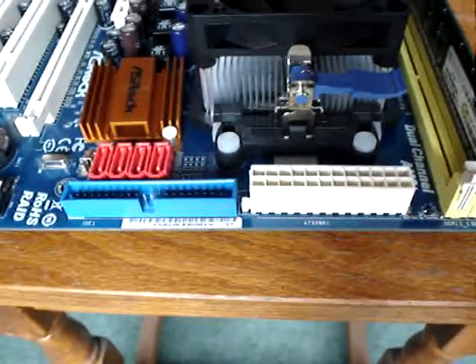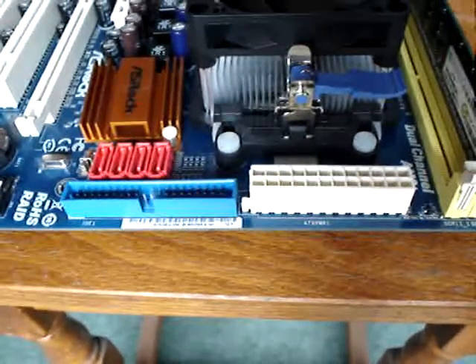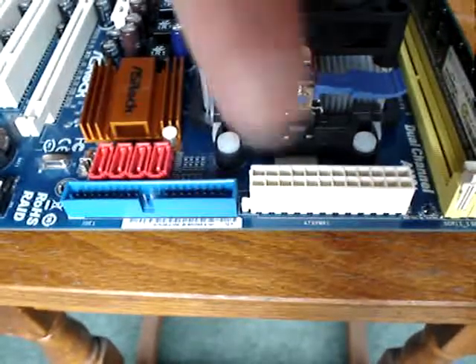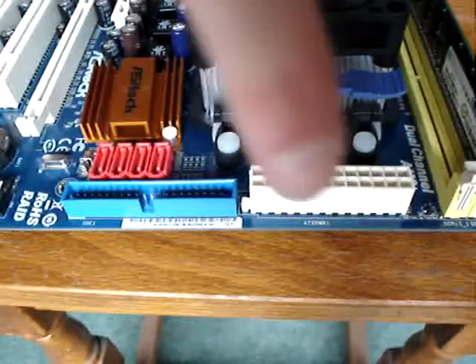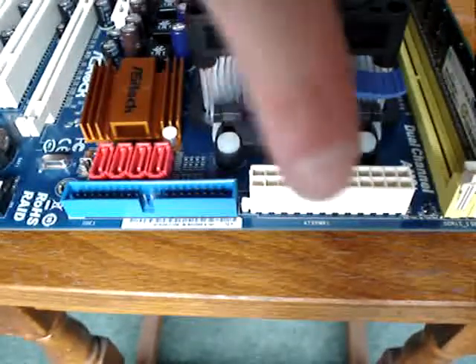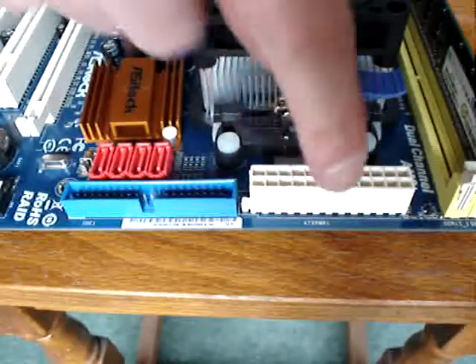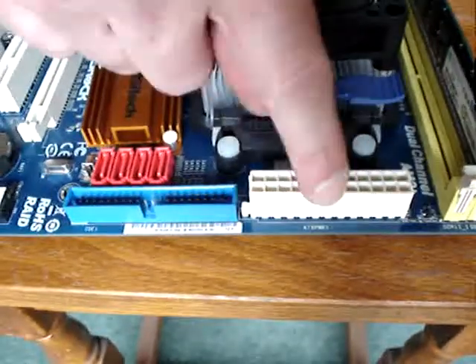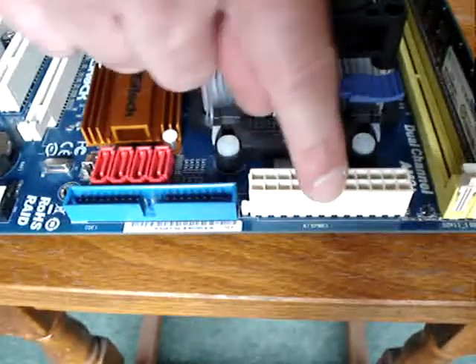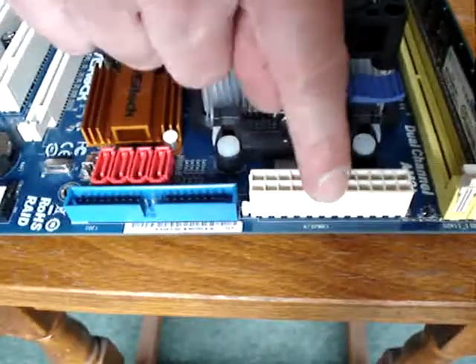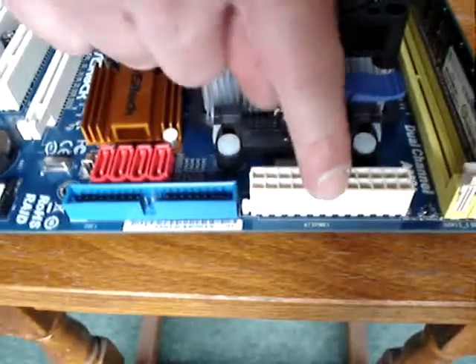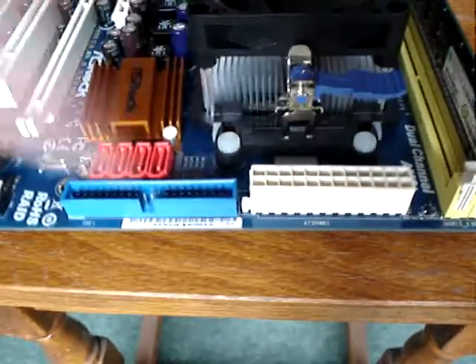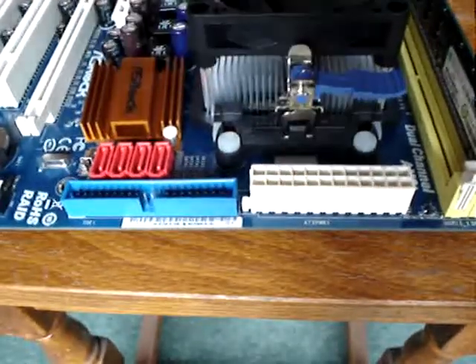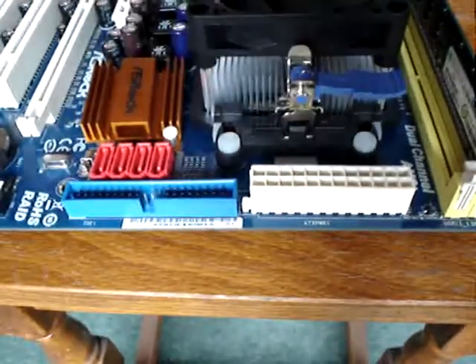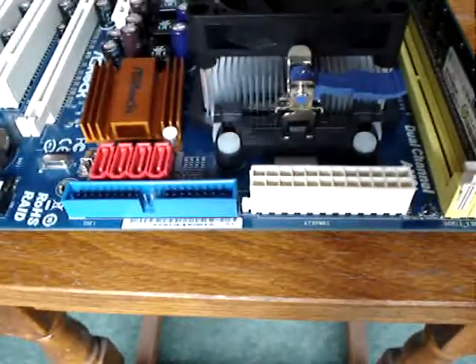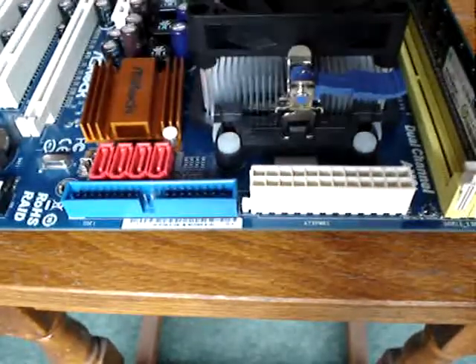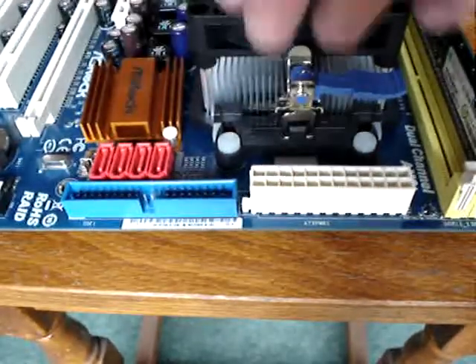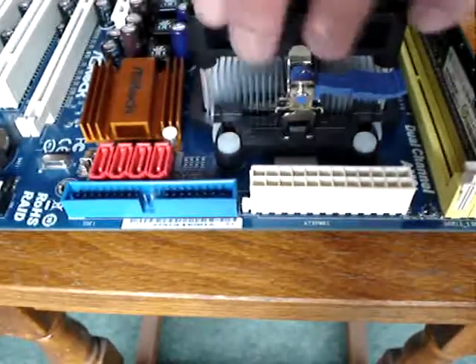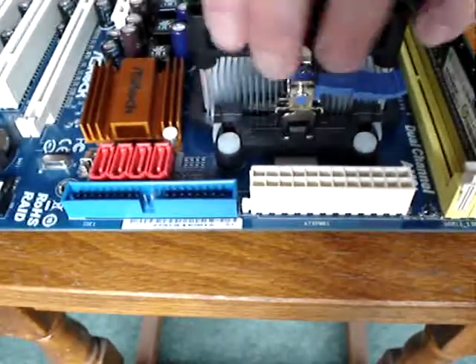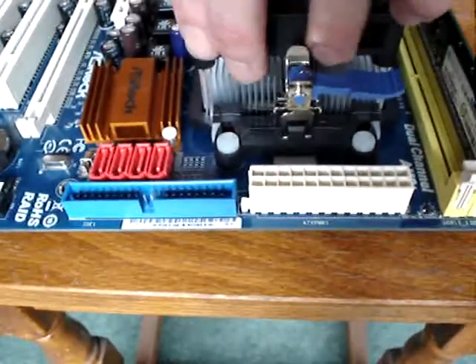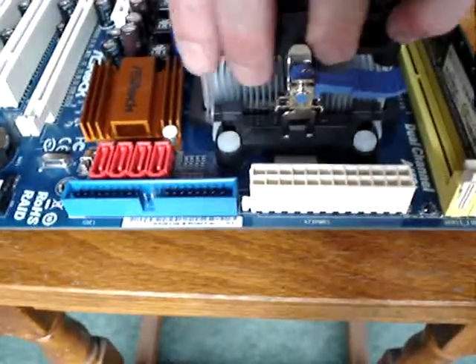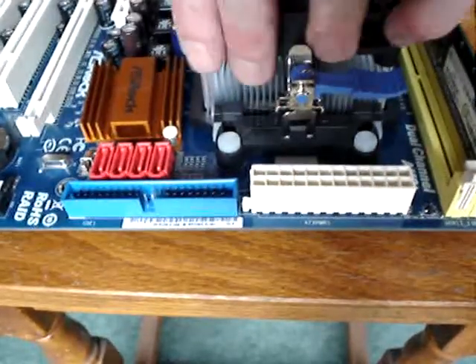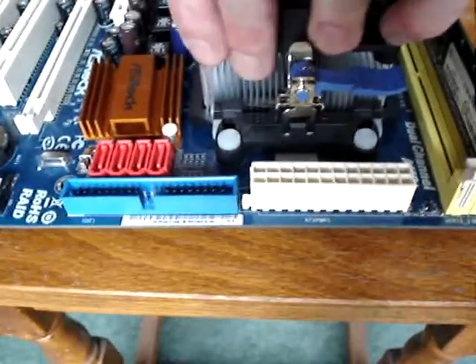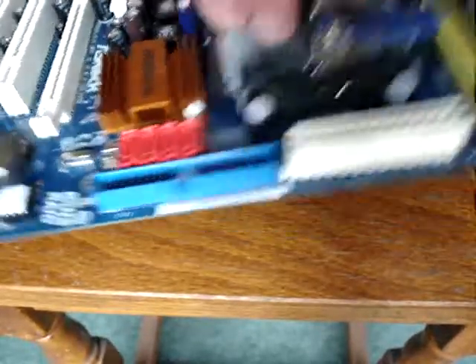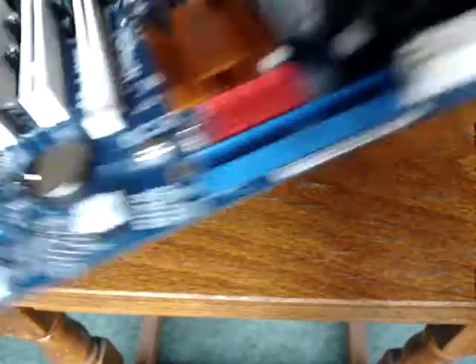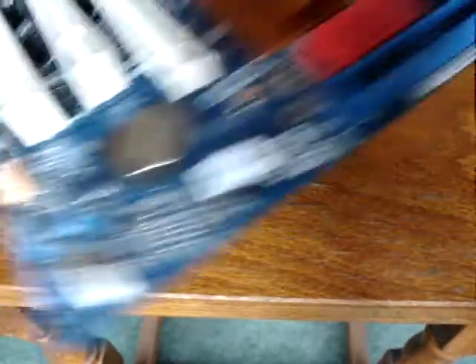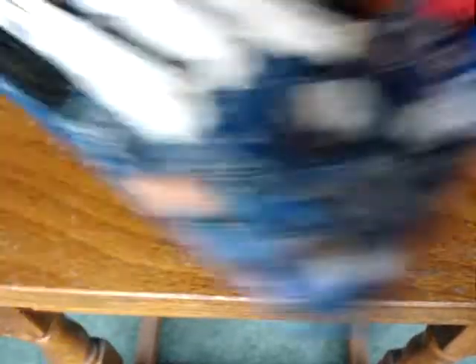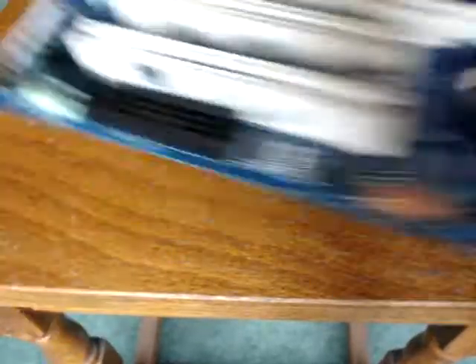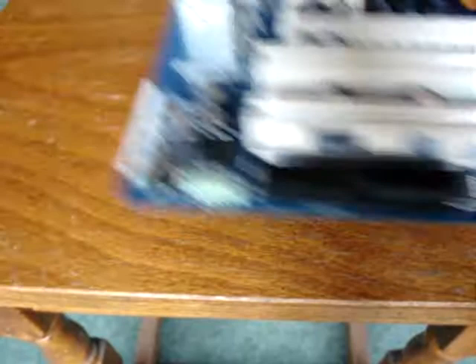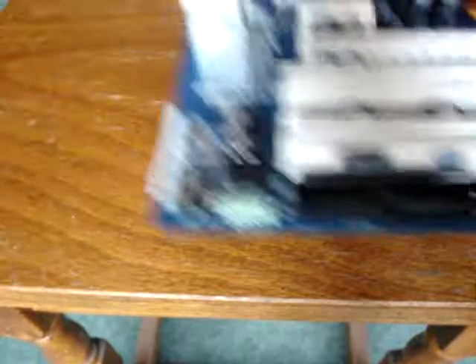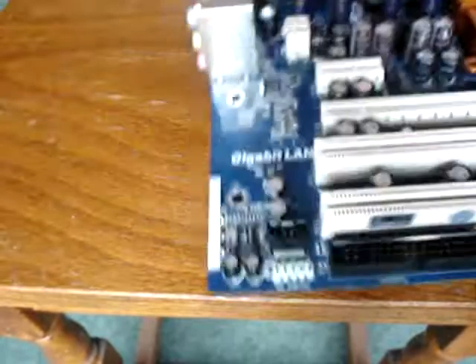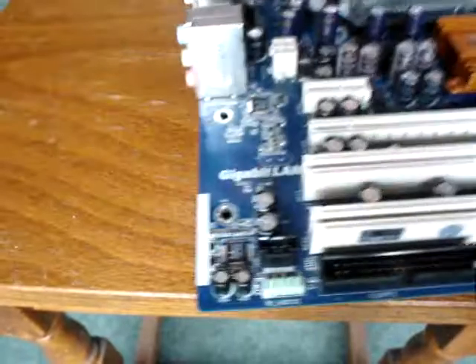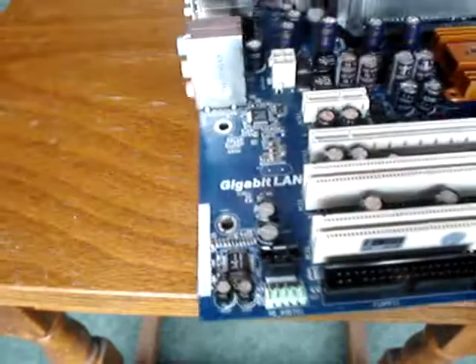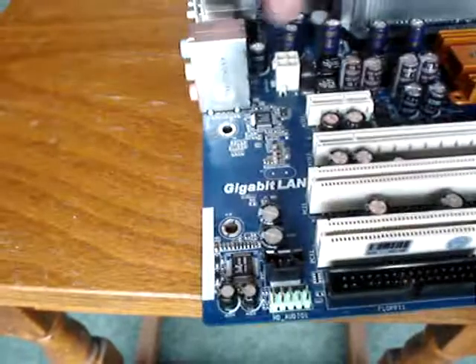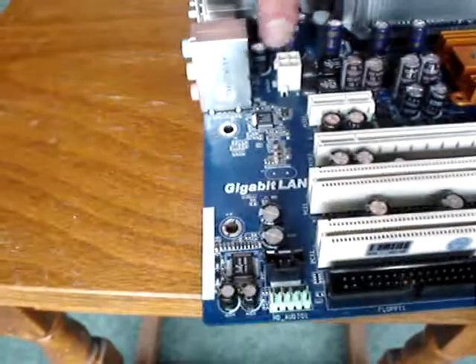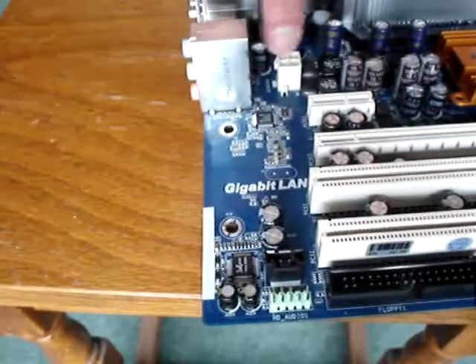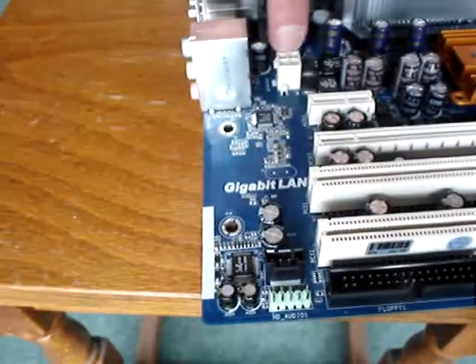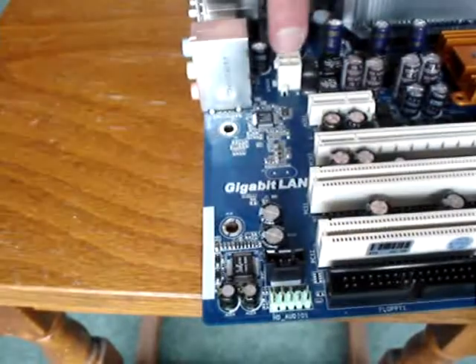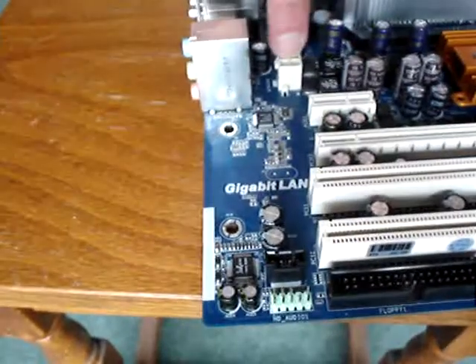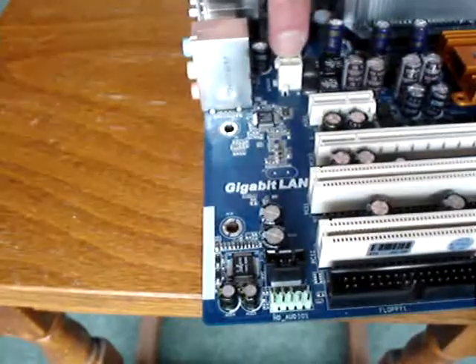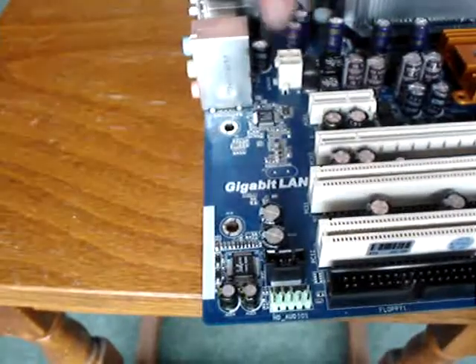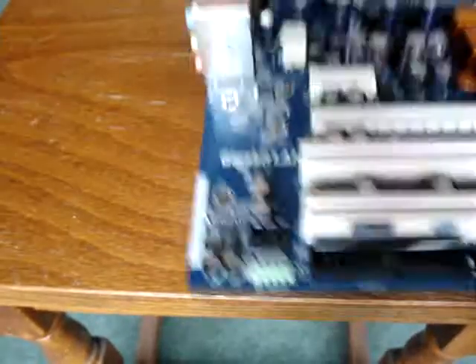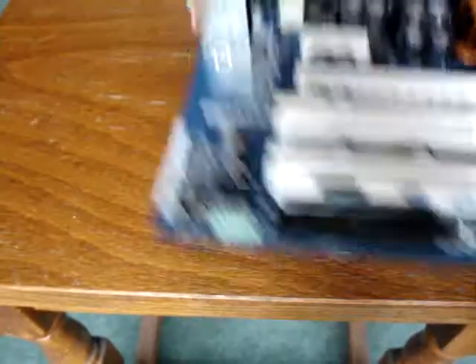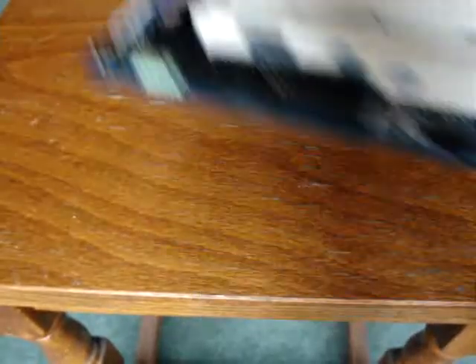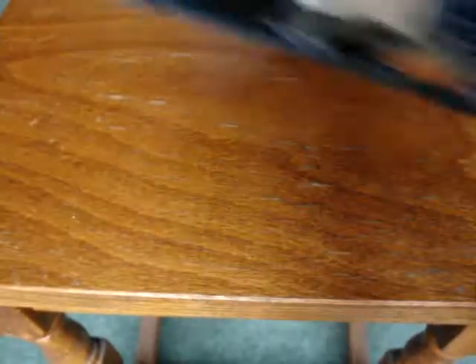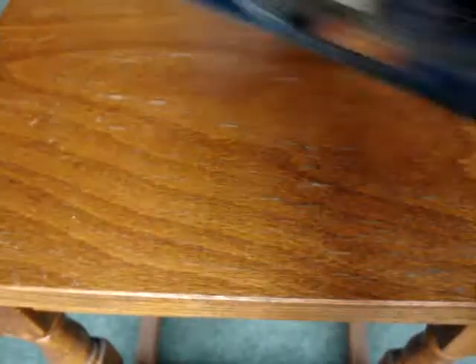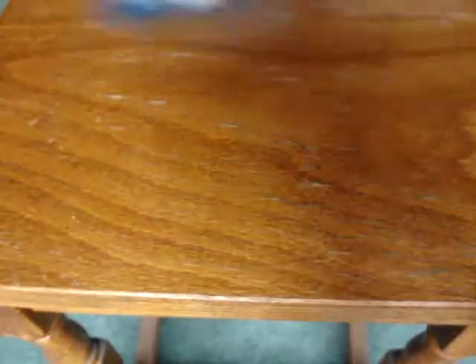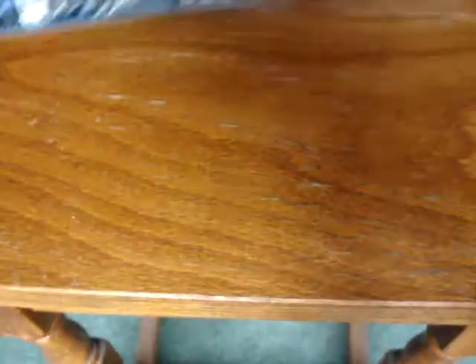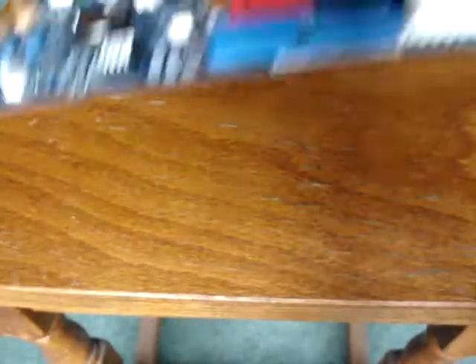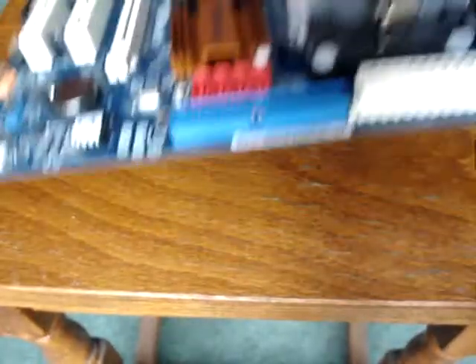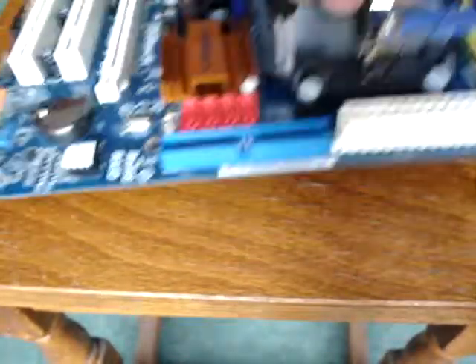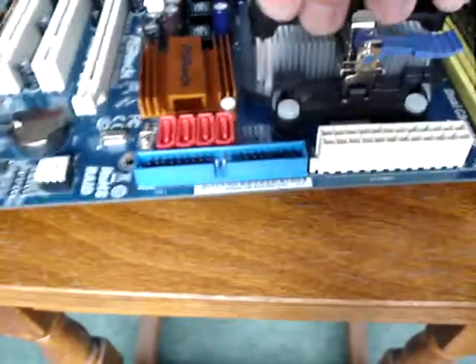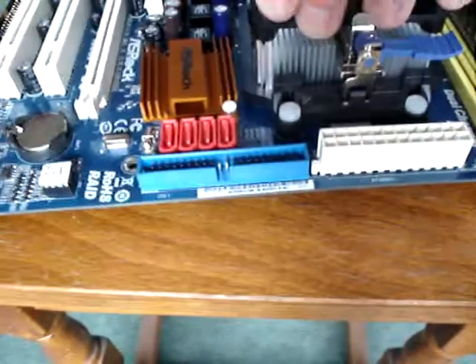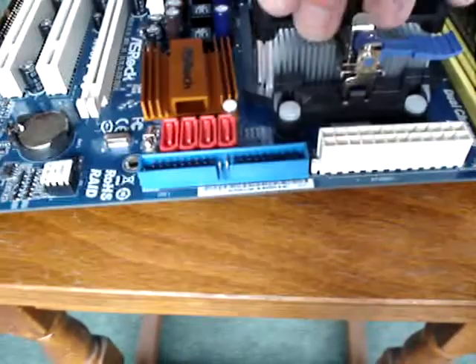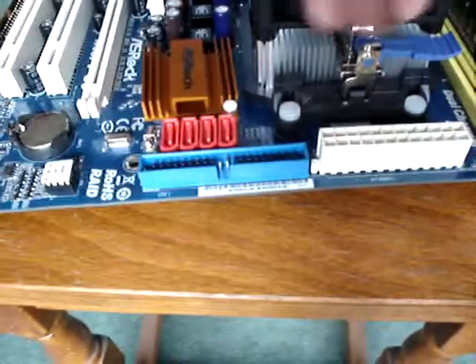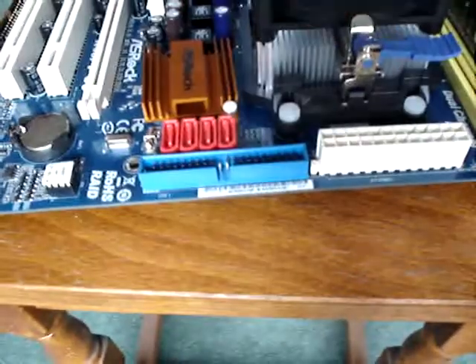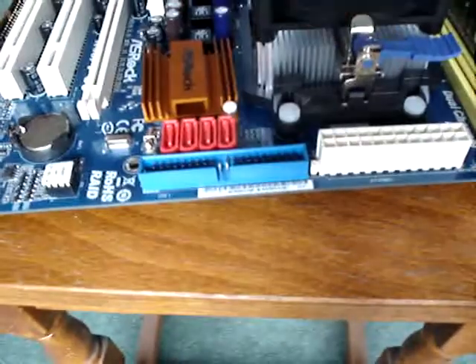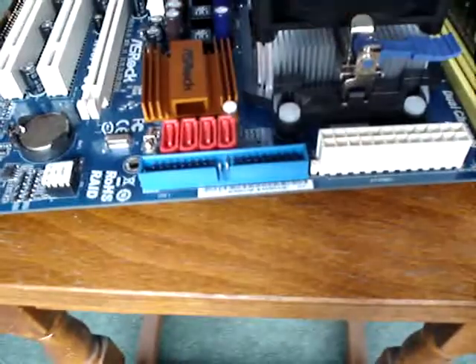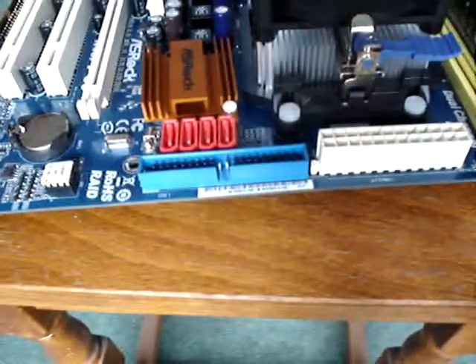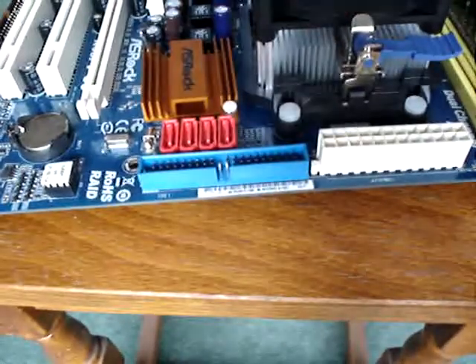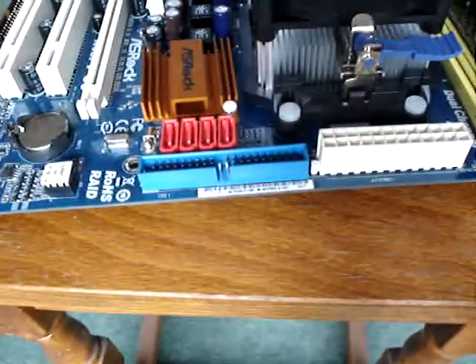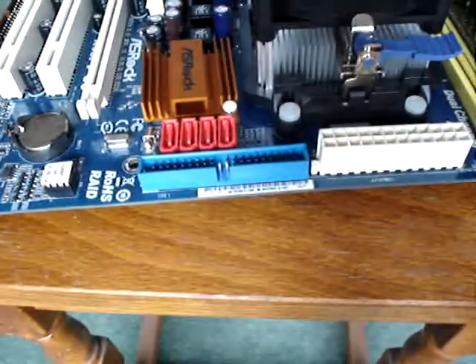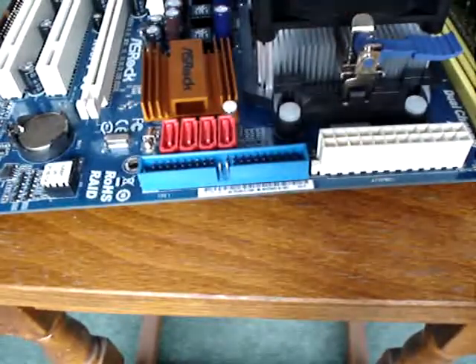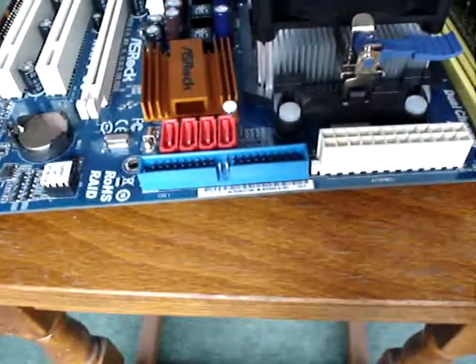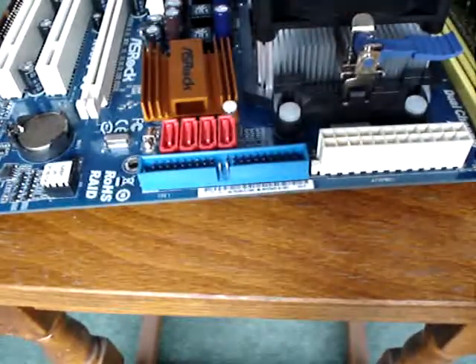Now there are various power connectors on here for the actual motherboard. There's one there and there's also one there, so if you don't plug either of those in, it won't work.